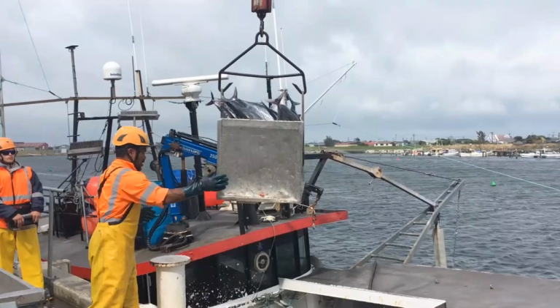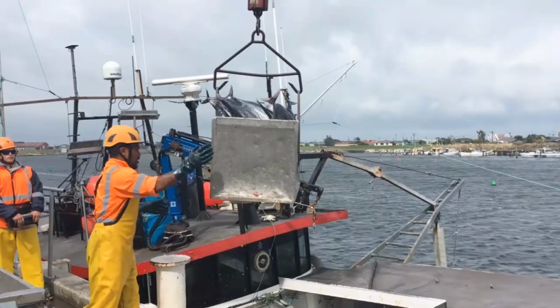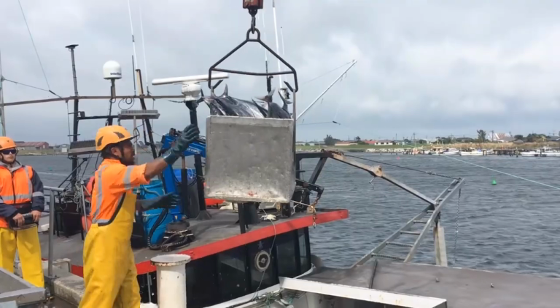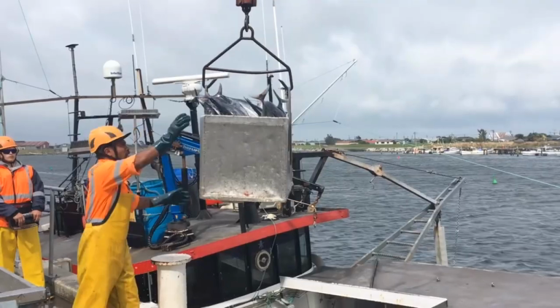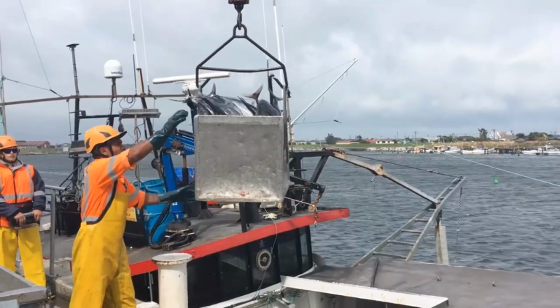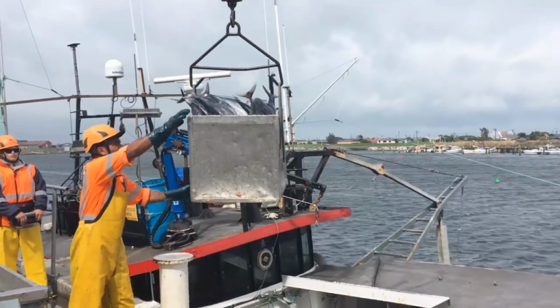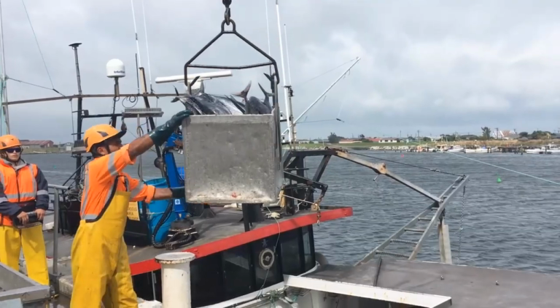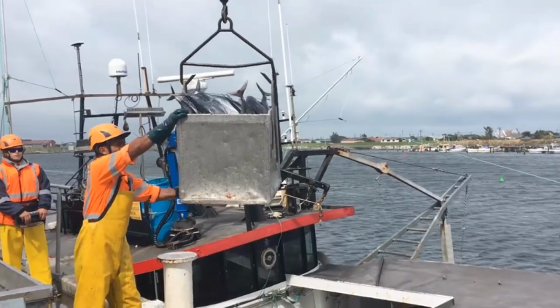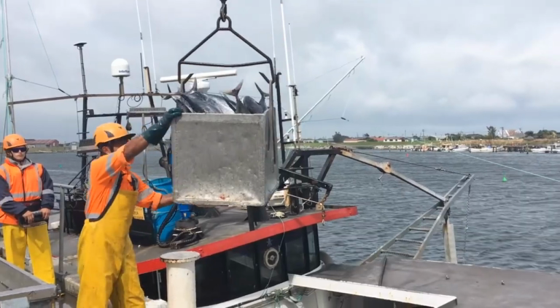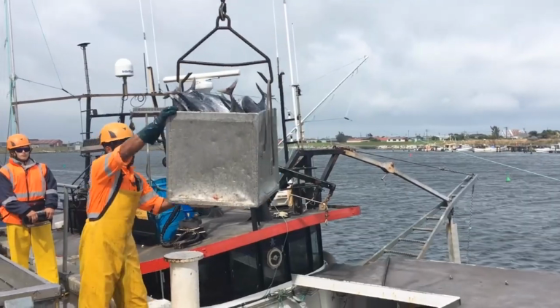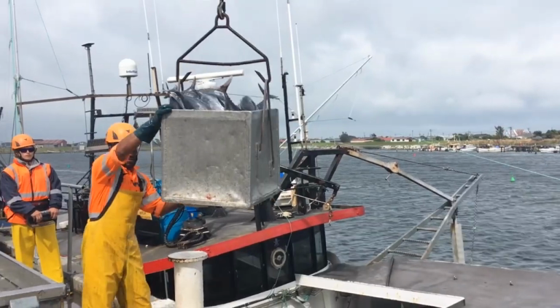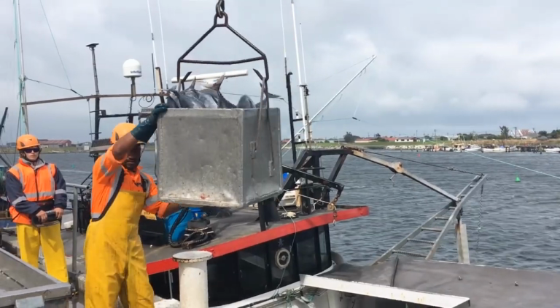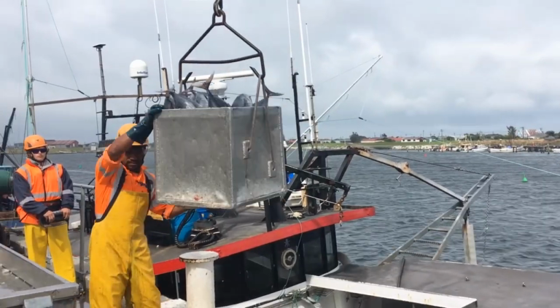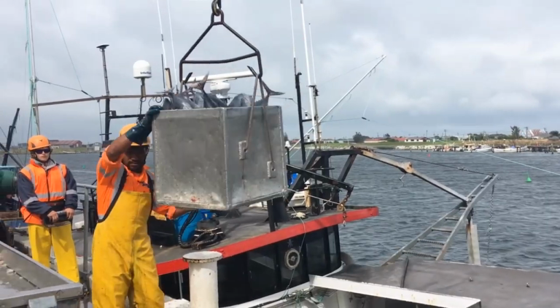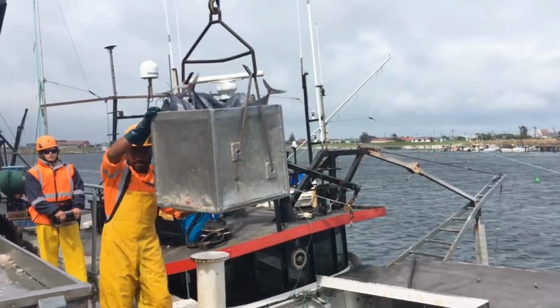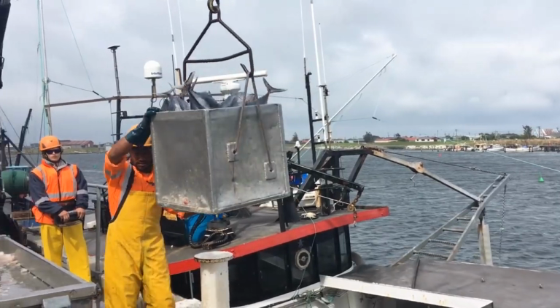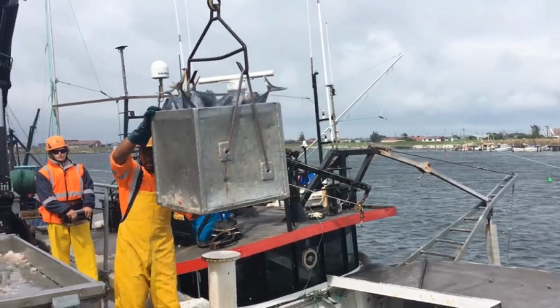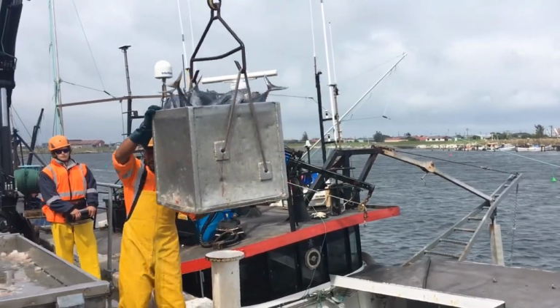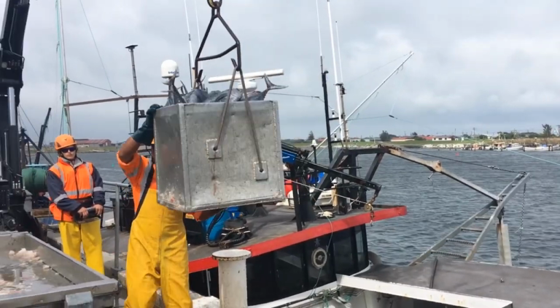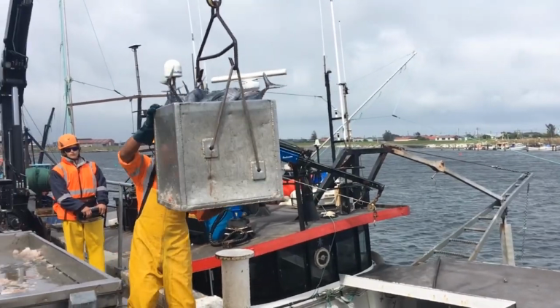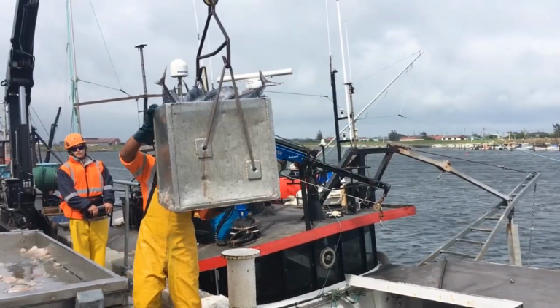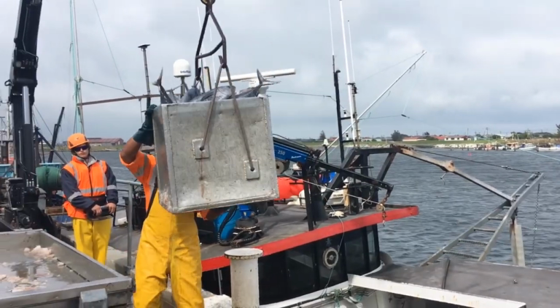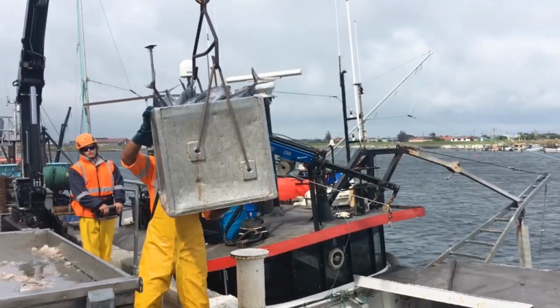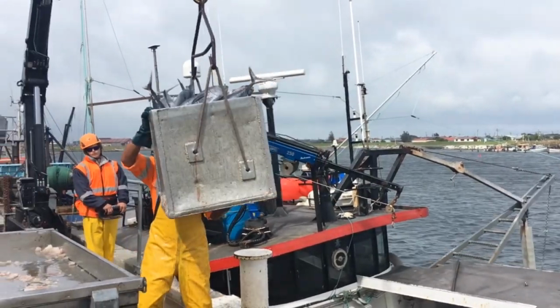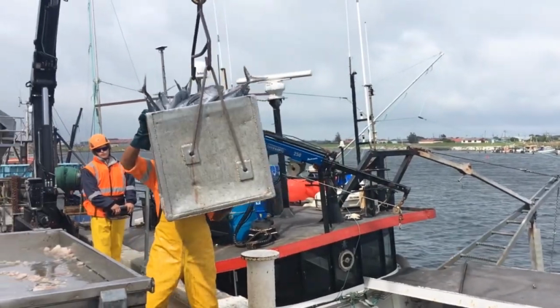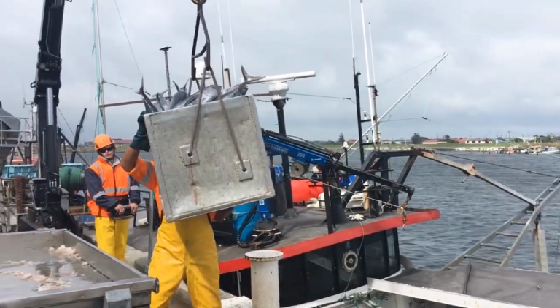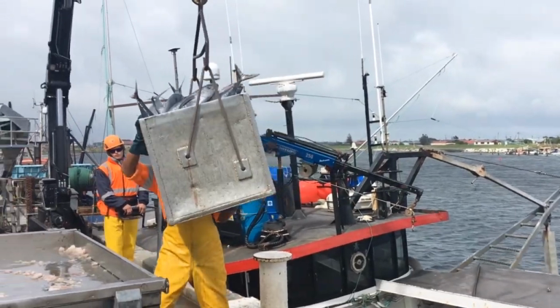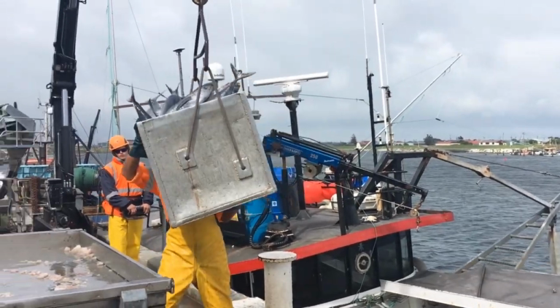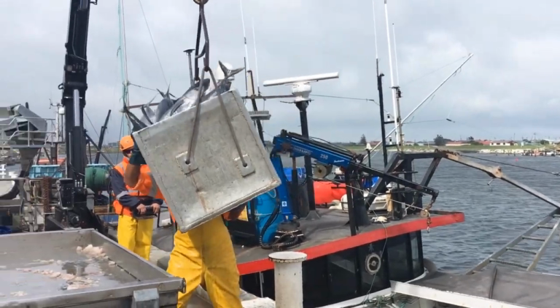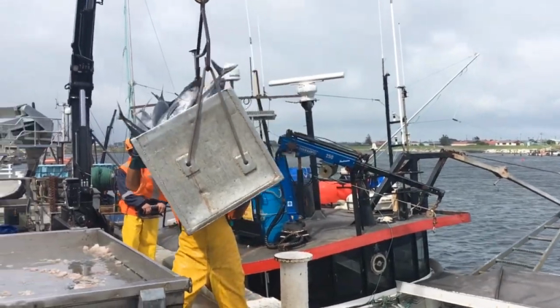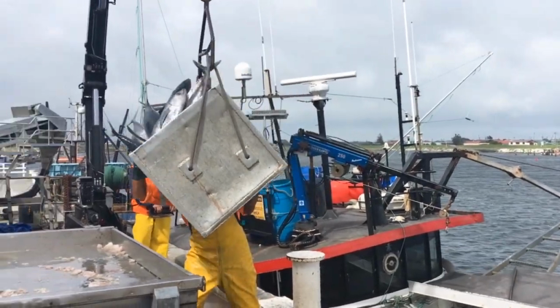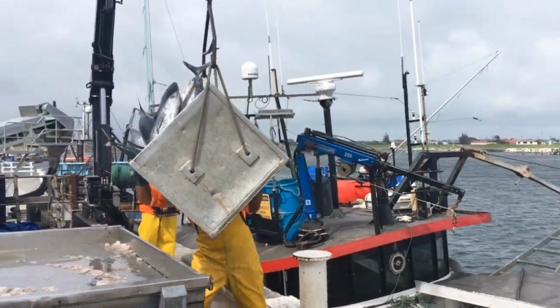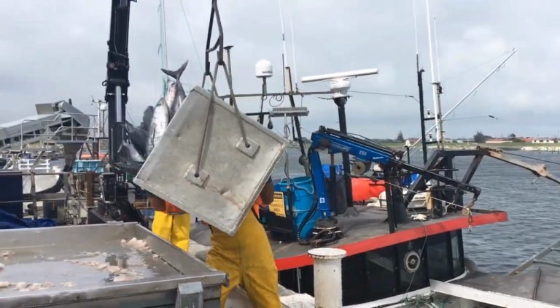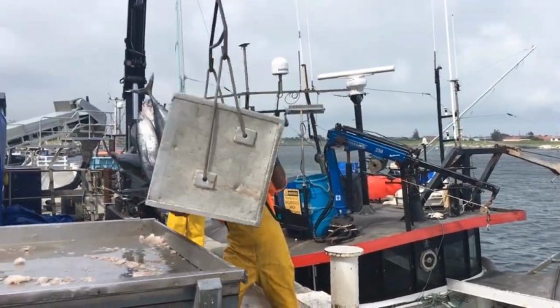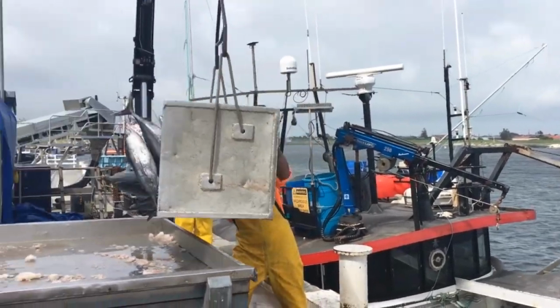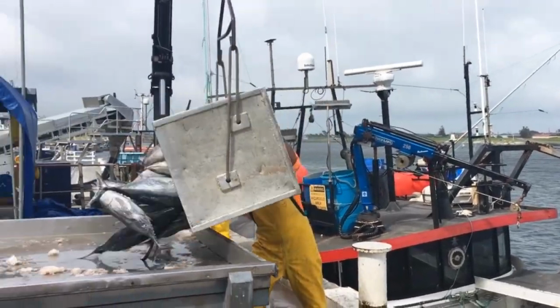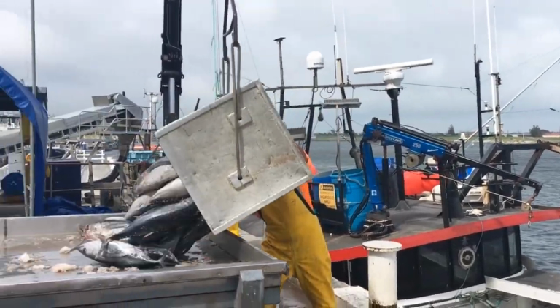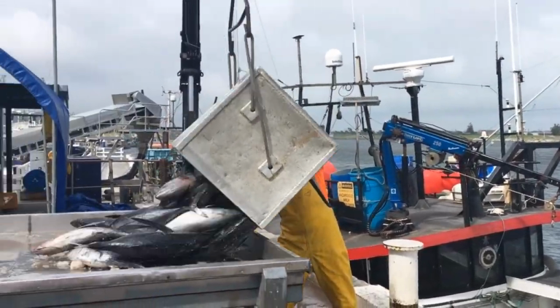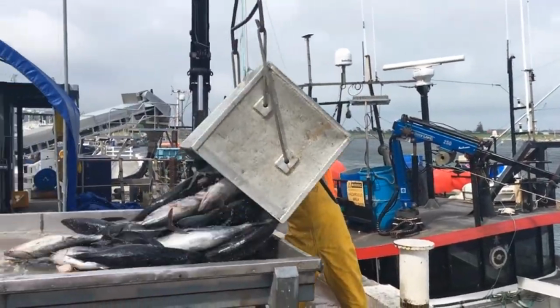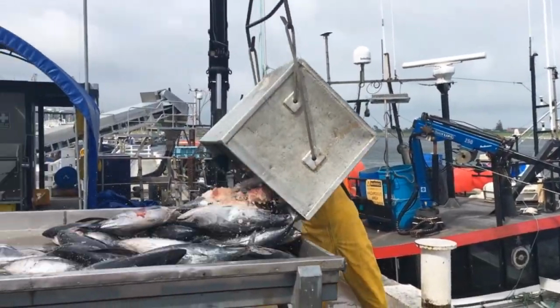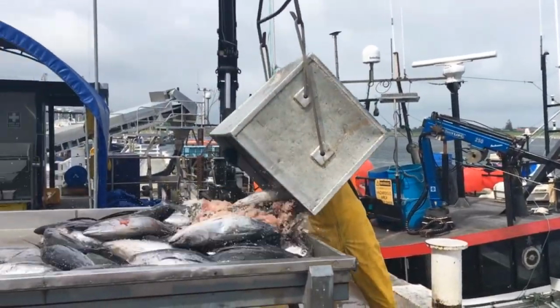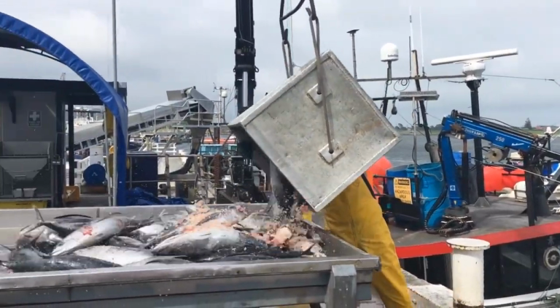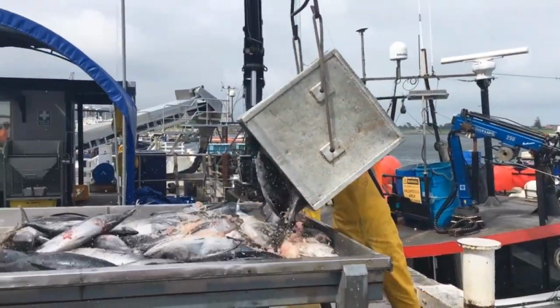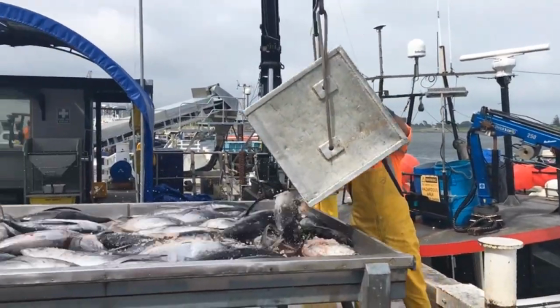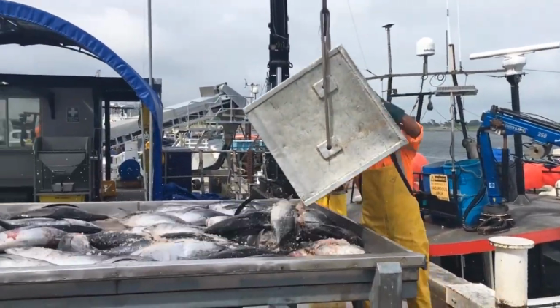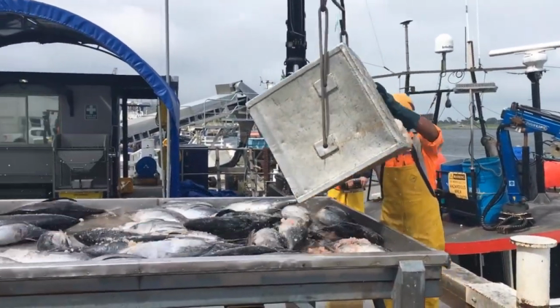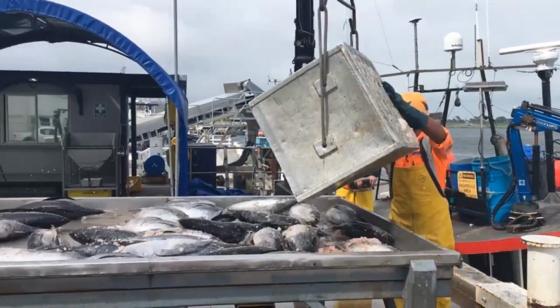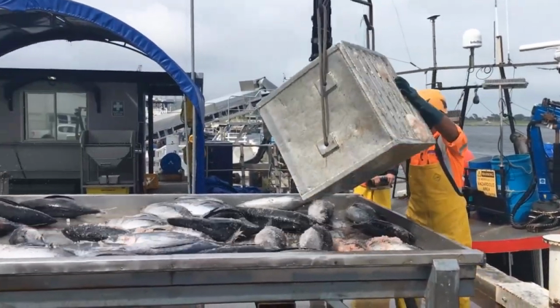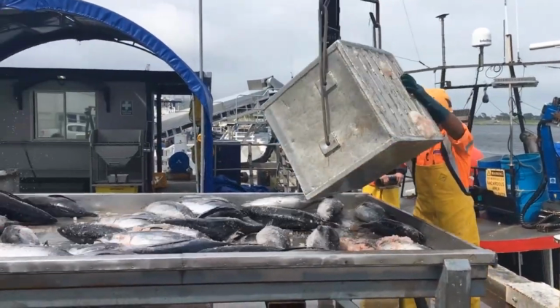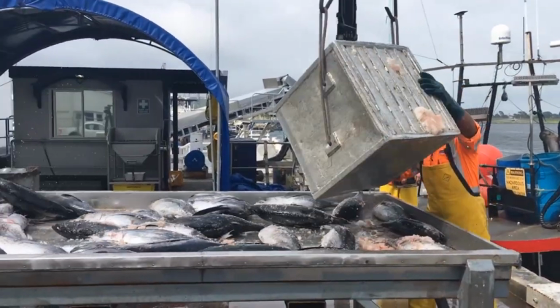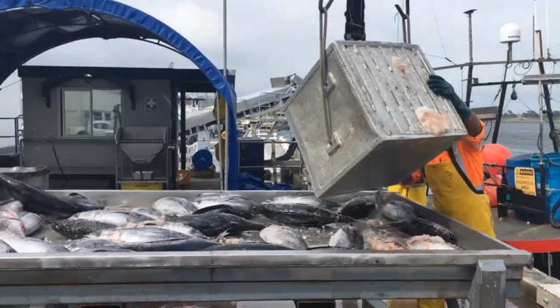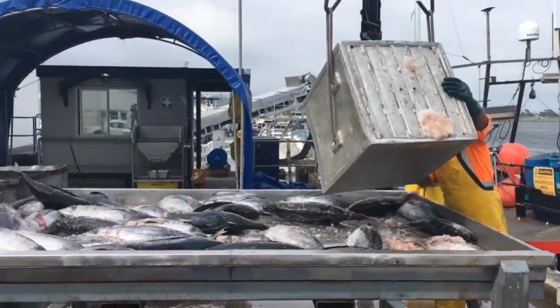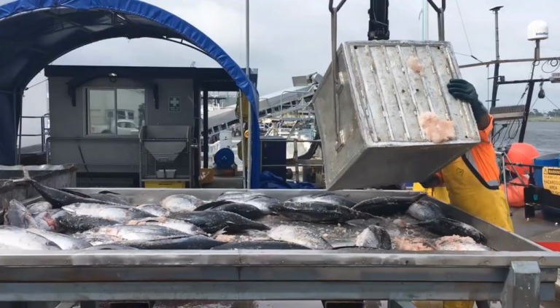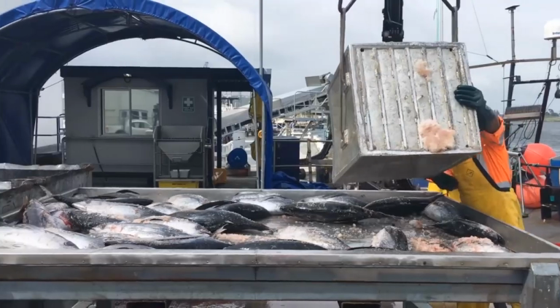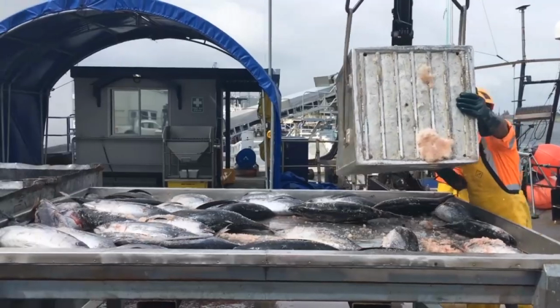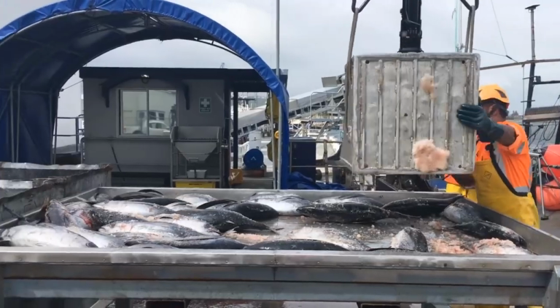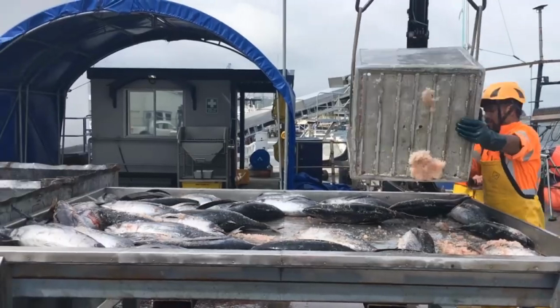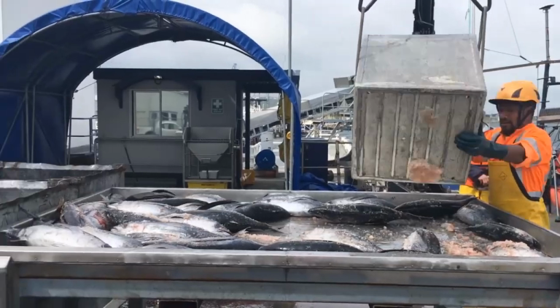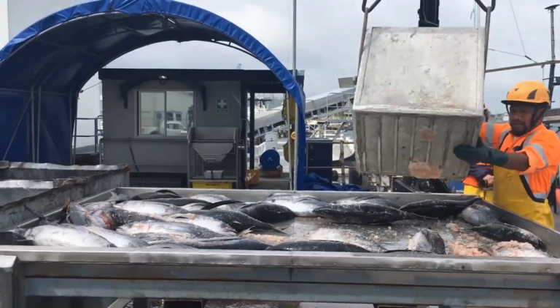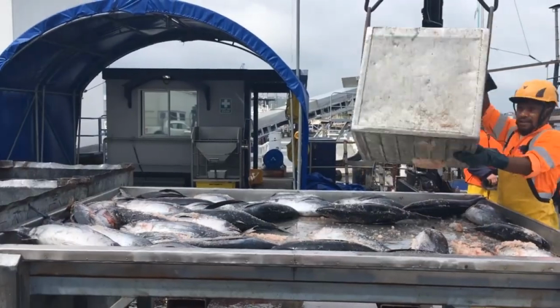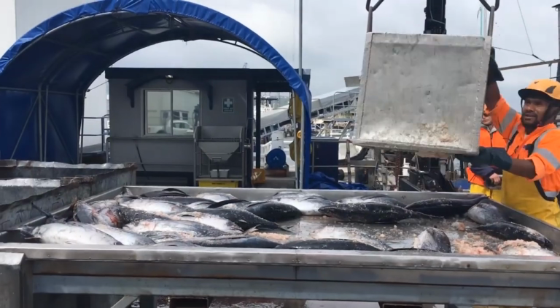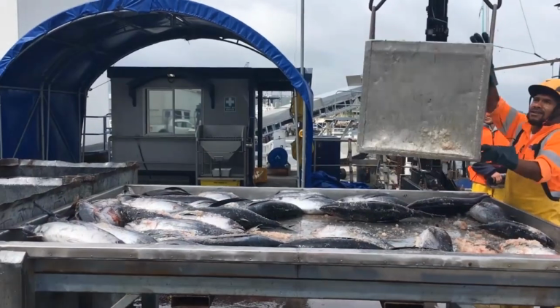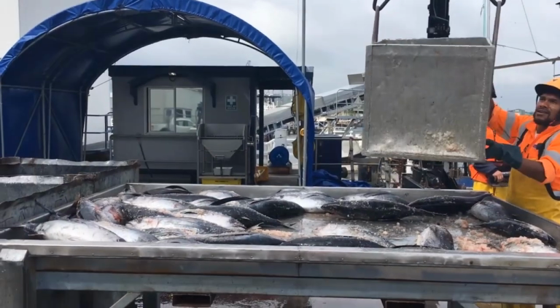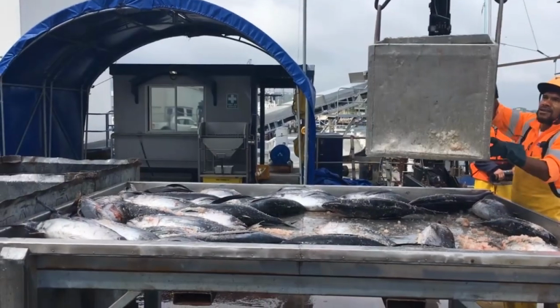He says four boats were expected to unload over the weekend. From there, the fish are taken north before heading overseas.